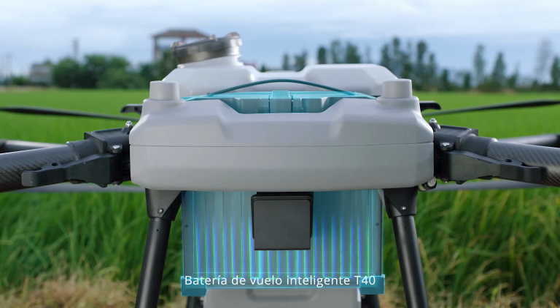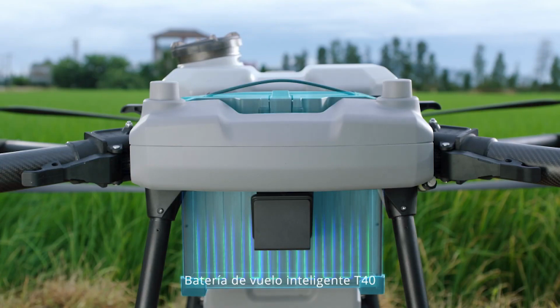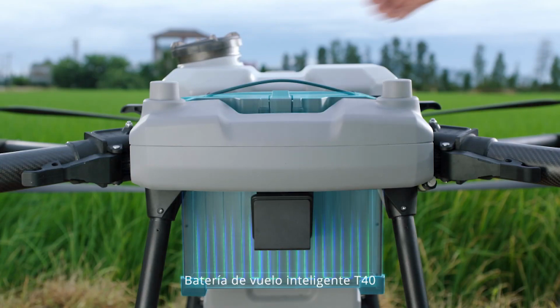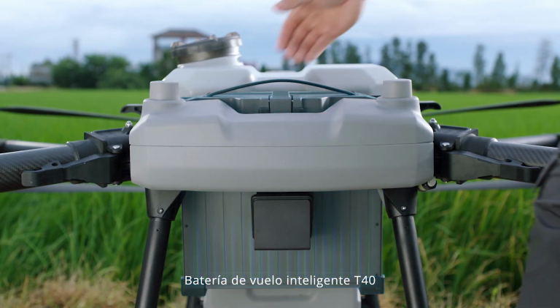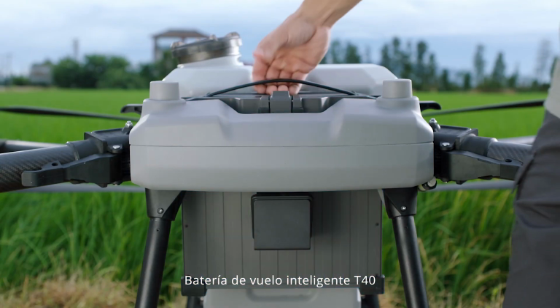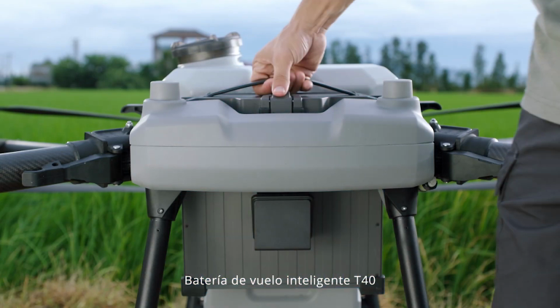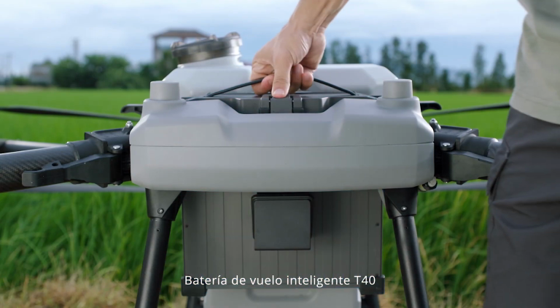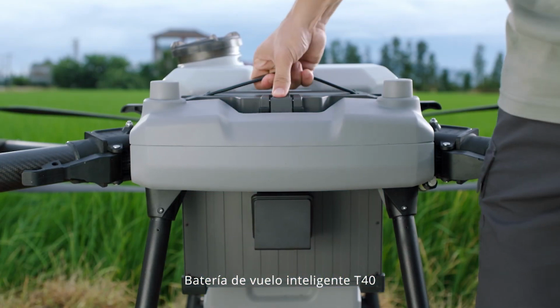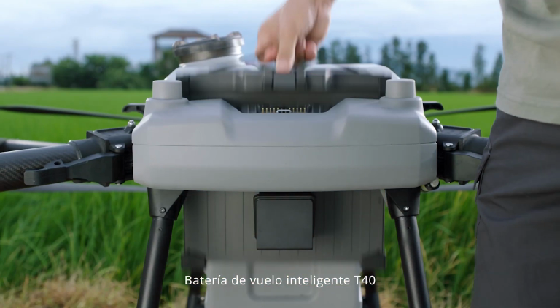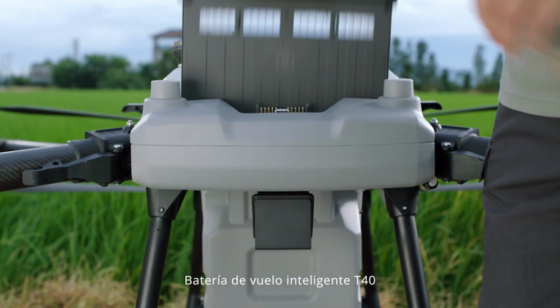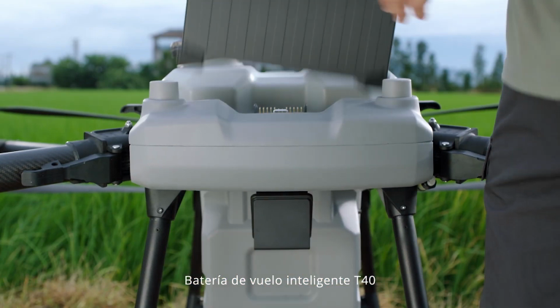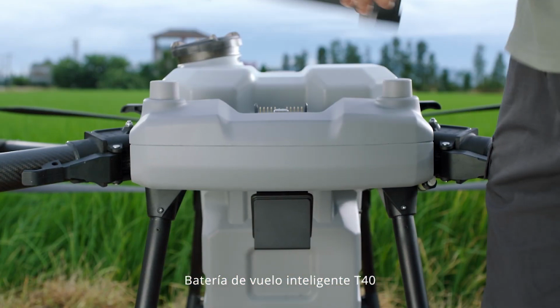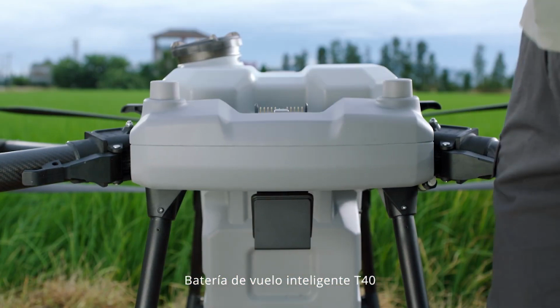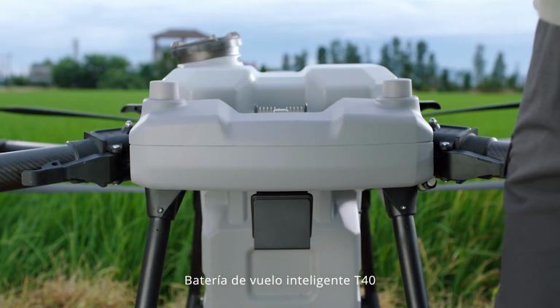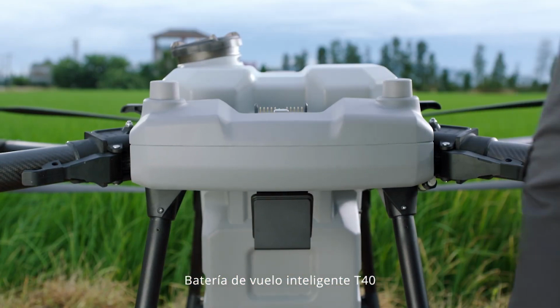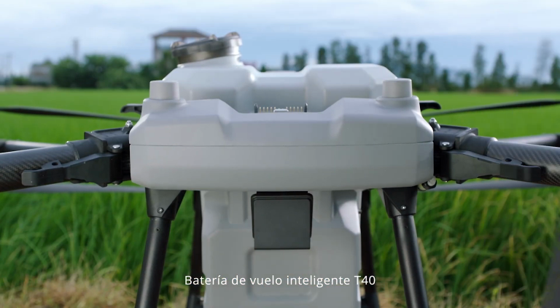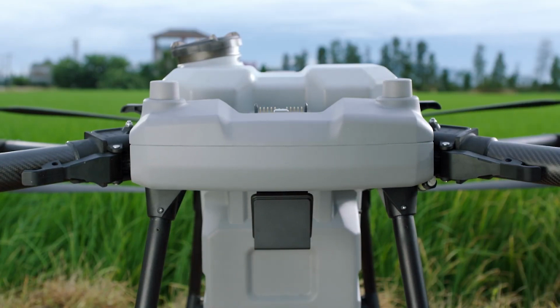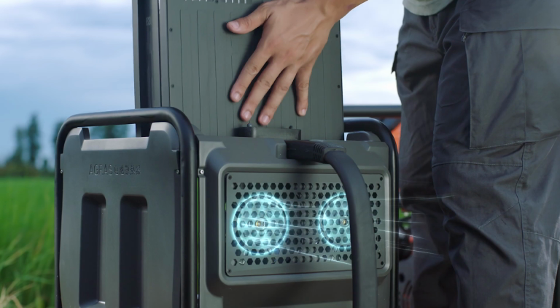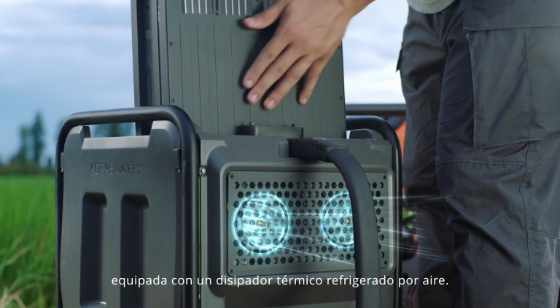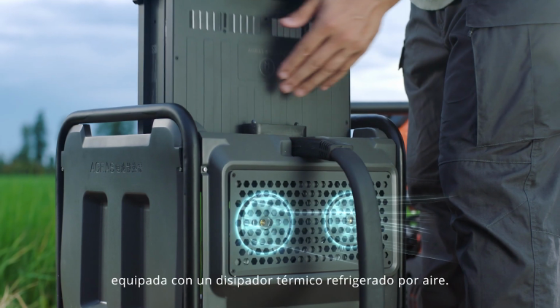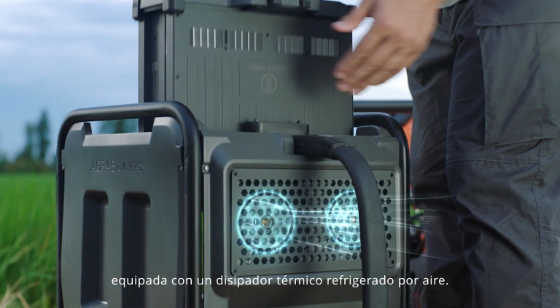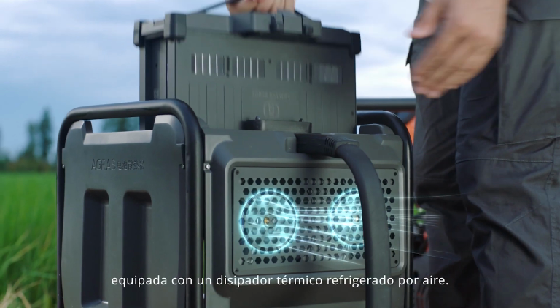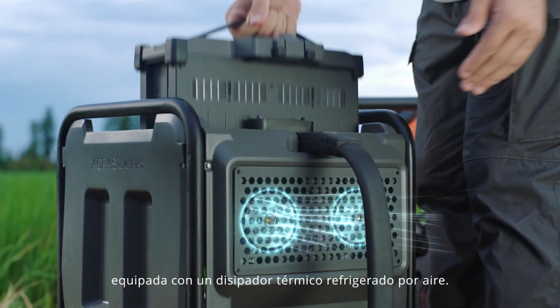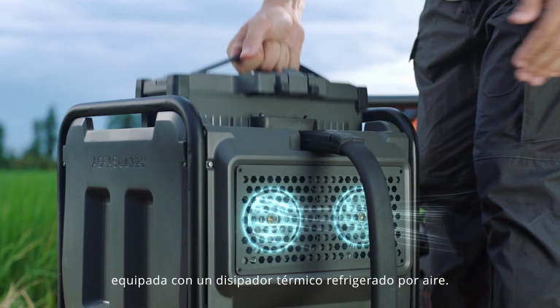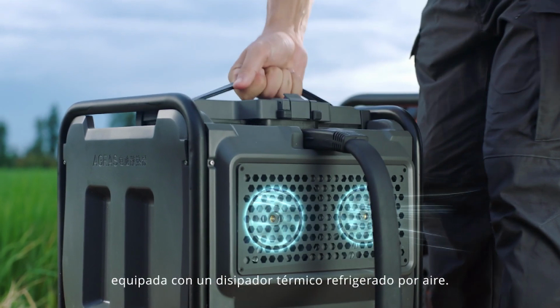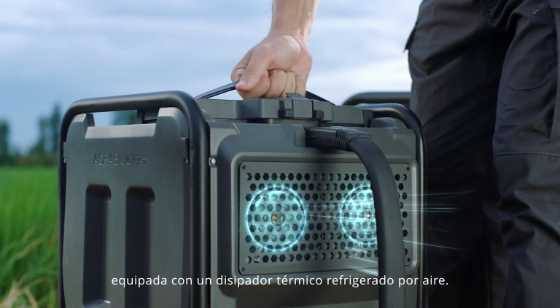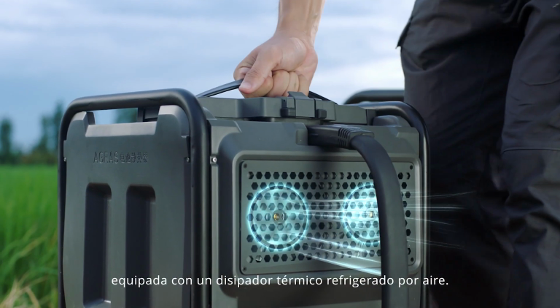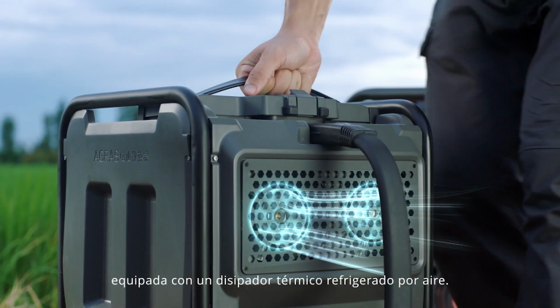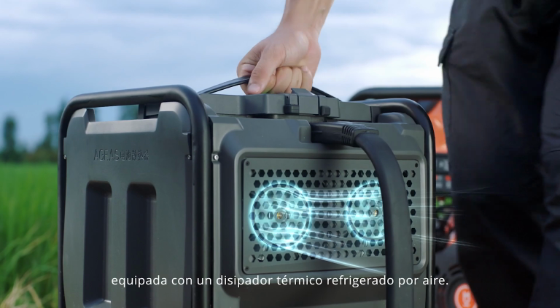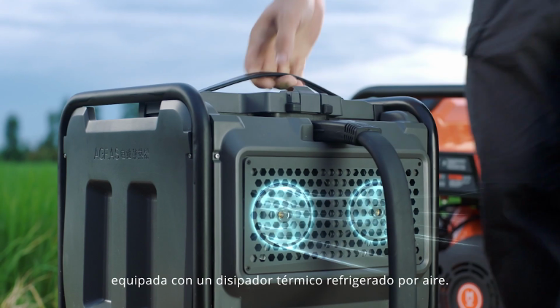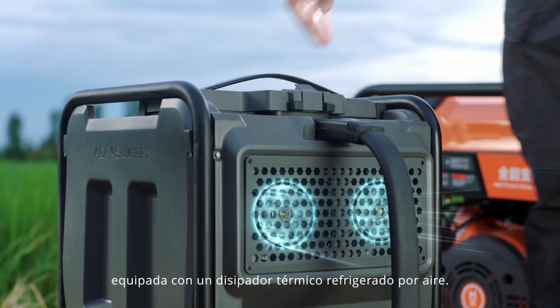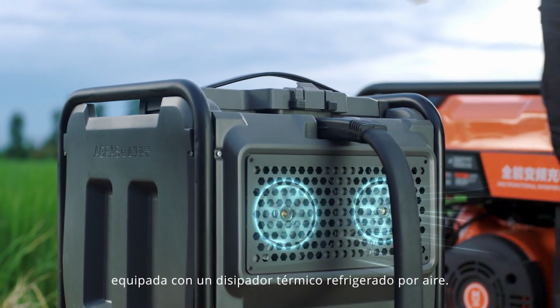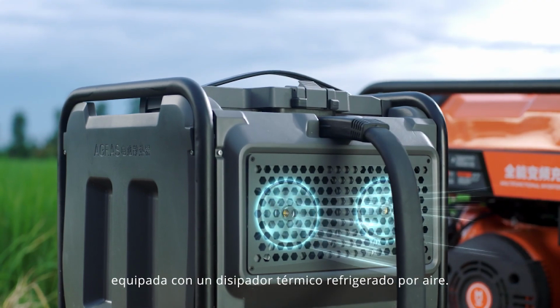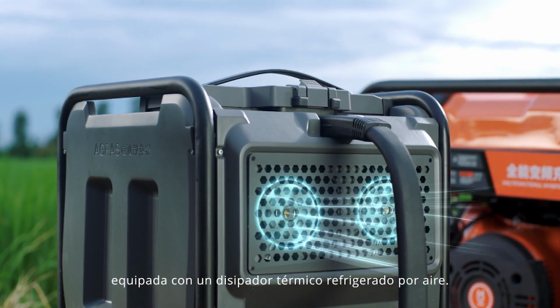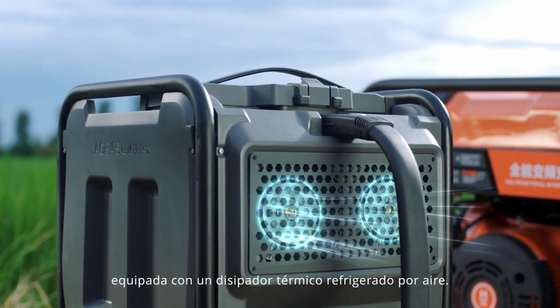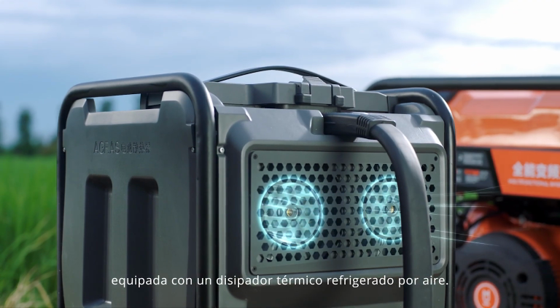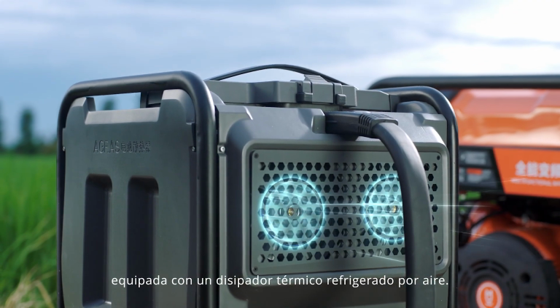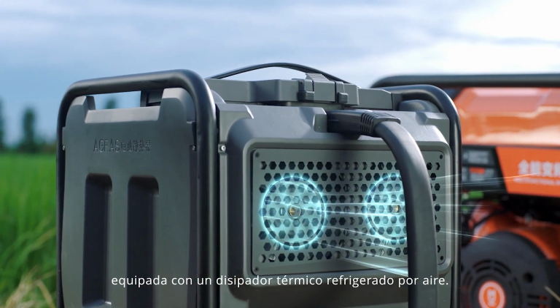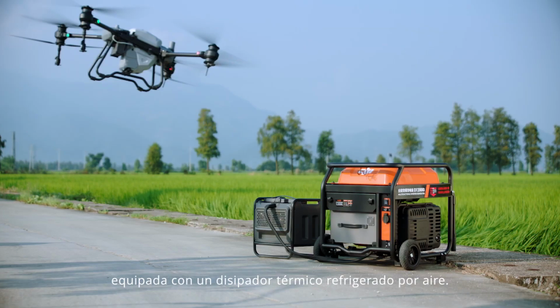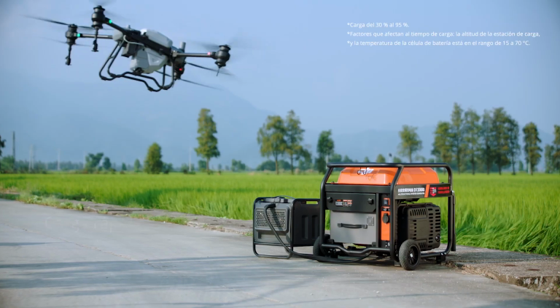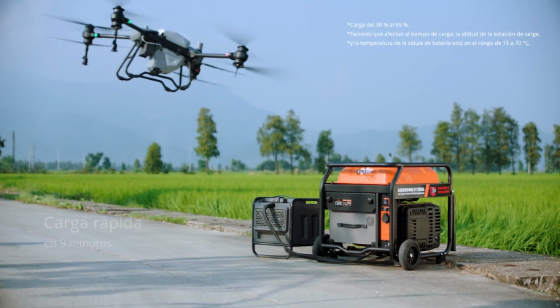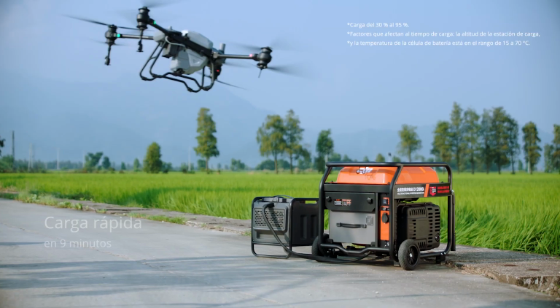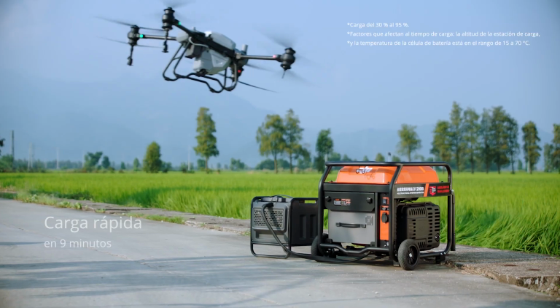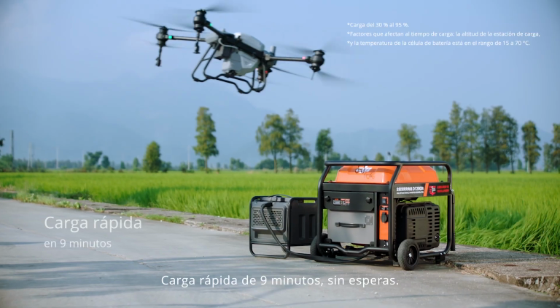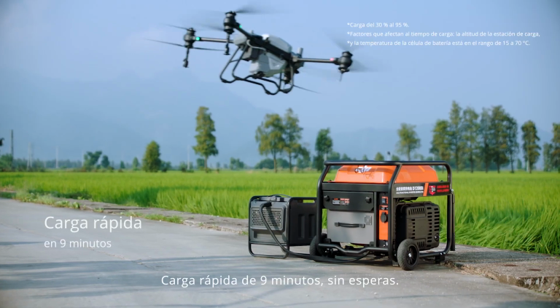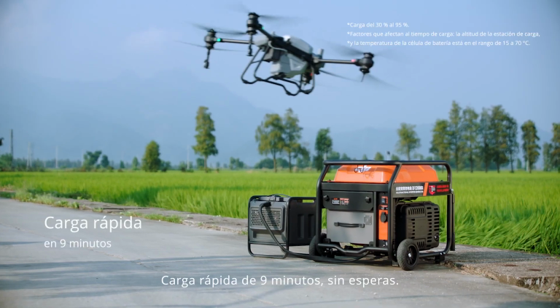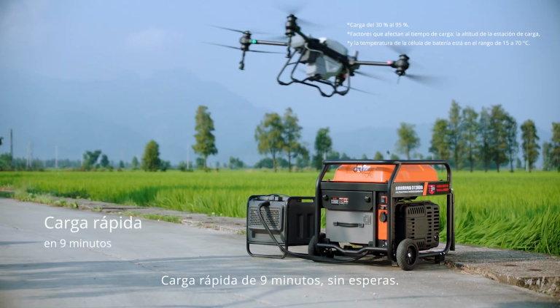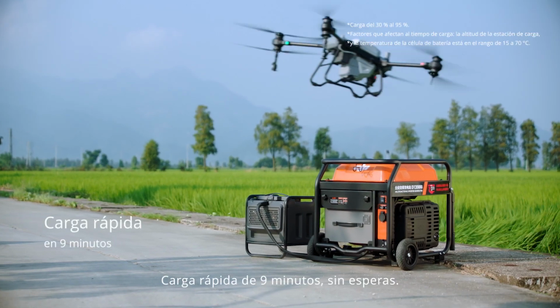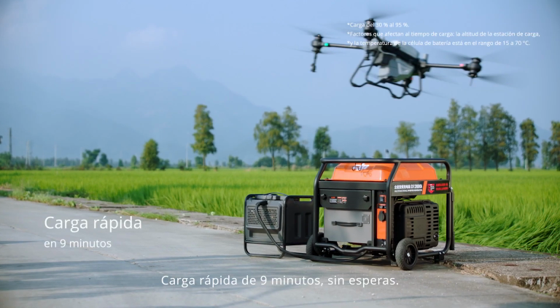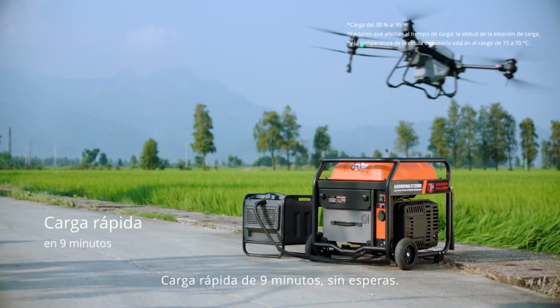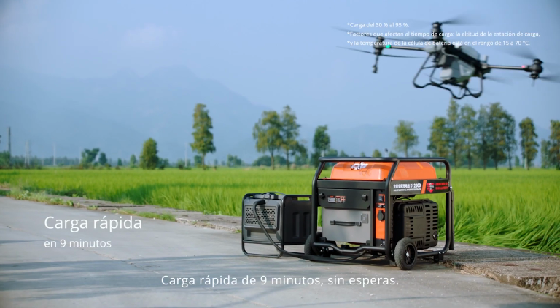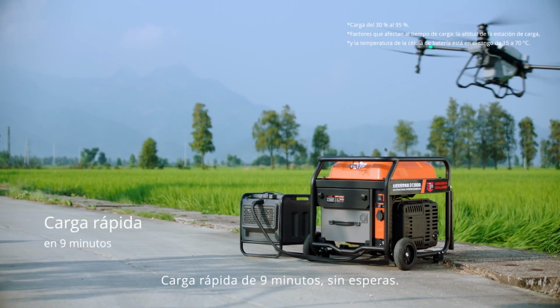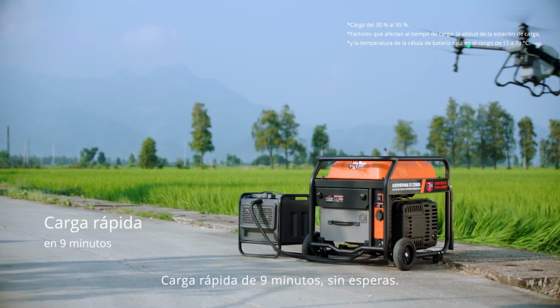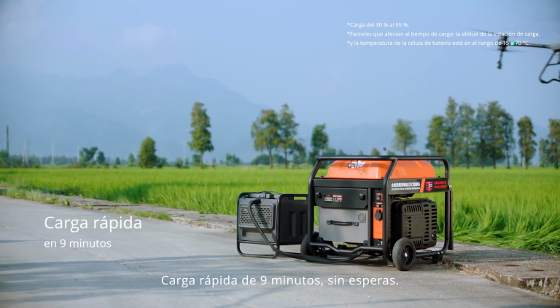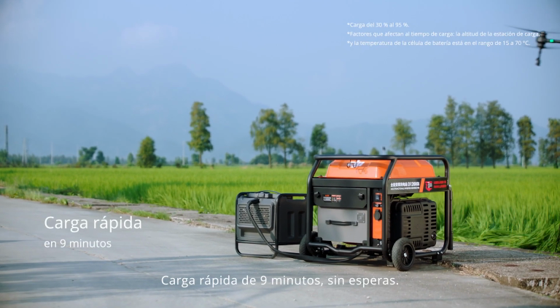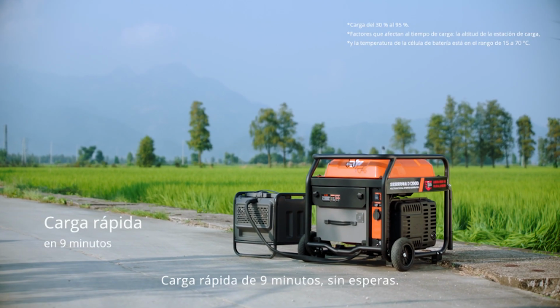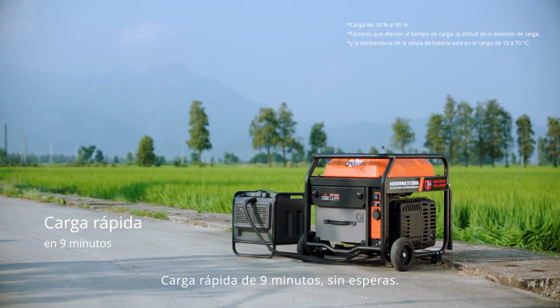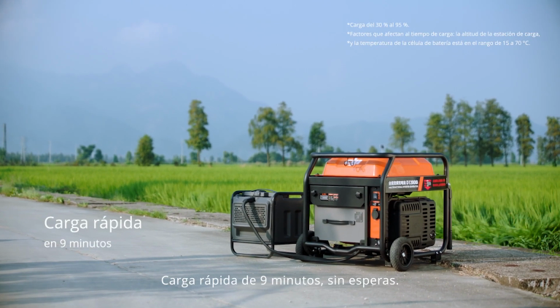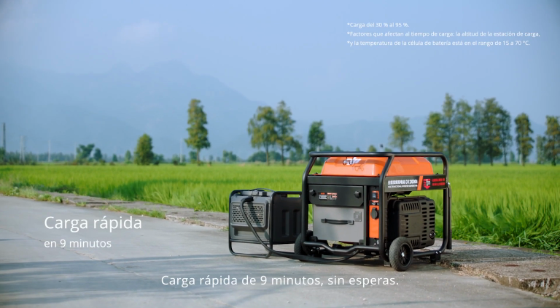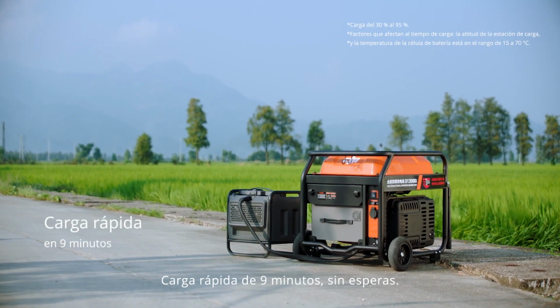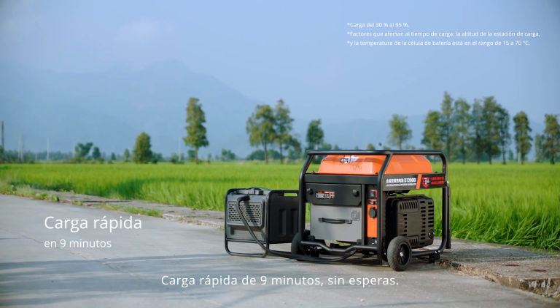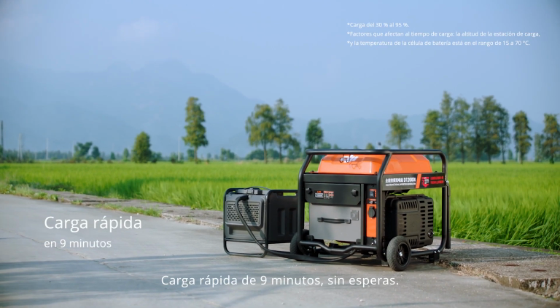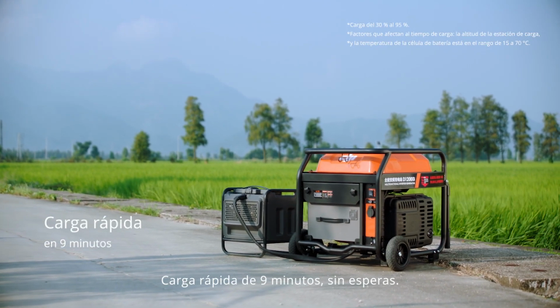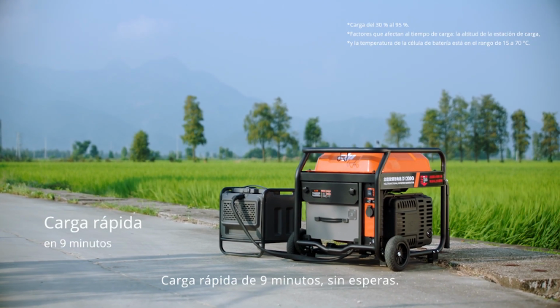The T40 Intelligent Flight Battery is equipped with an air-cooled heat sink and supports 9-minute speed charging with no waiting.